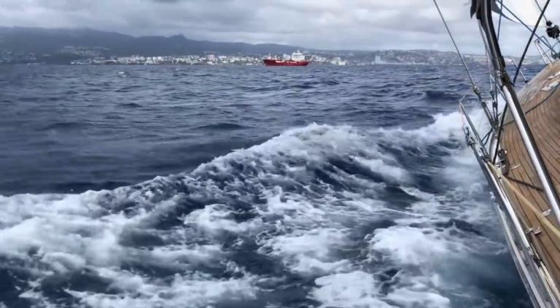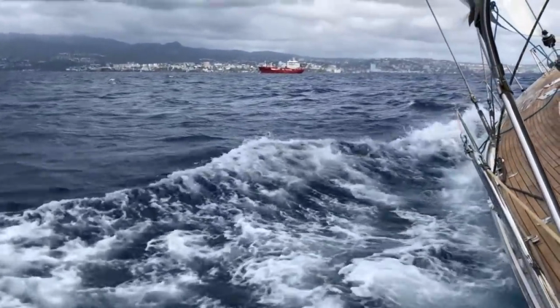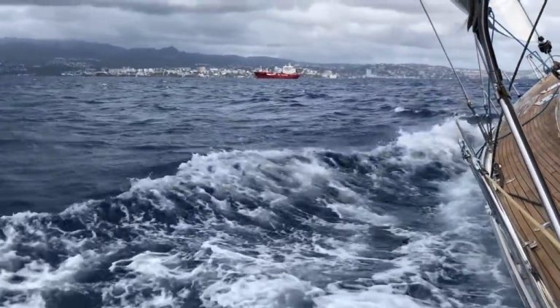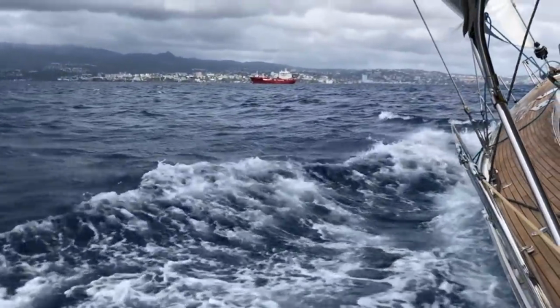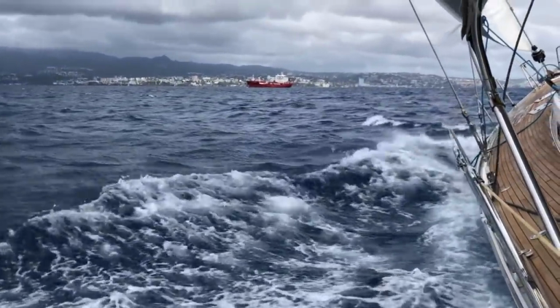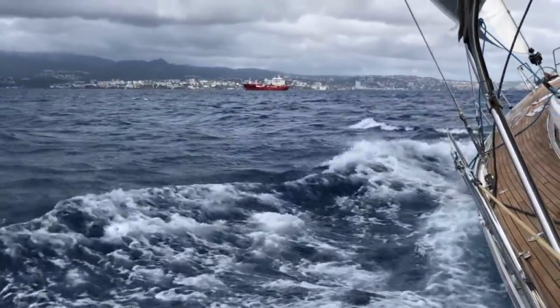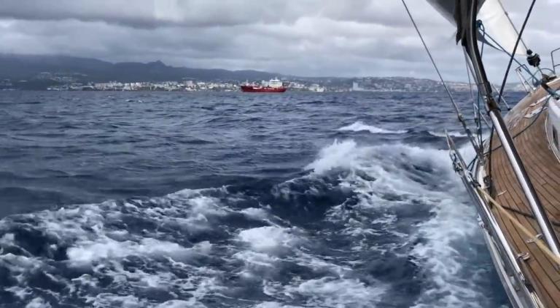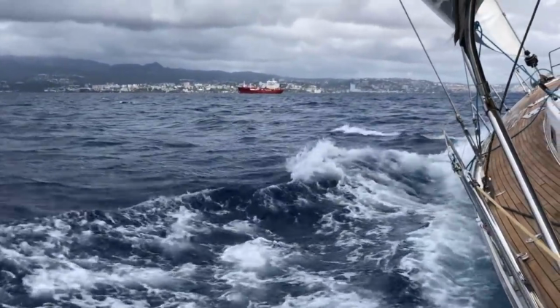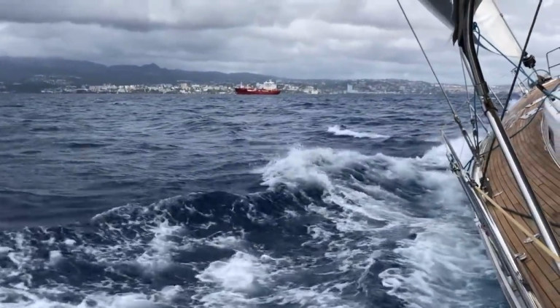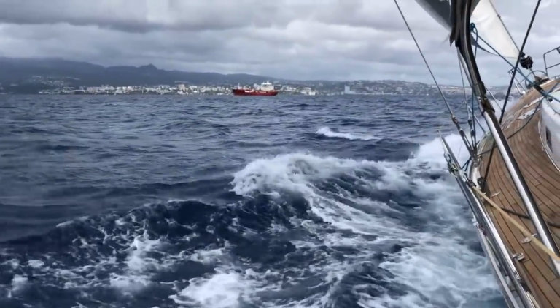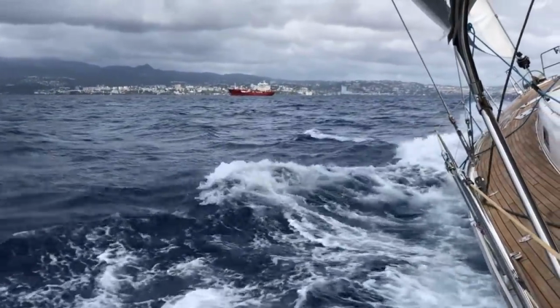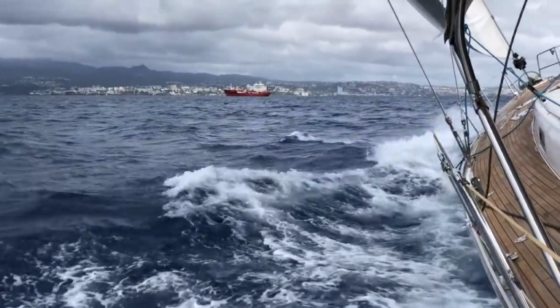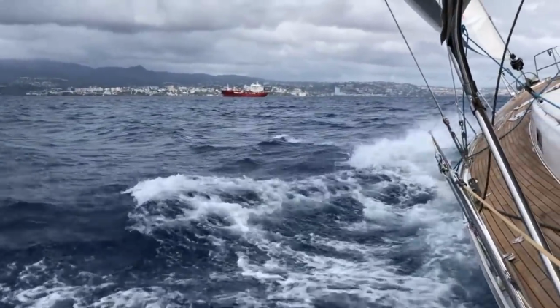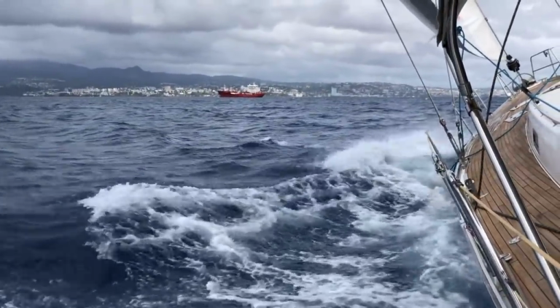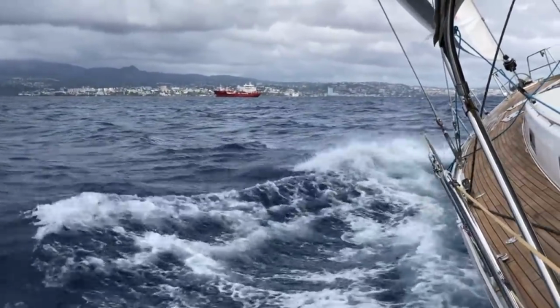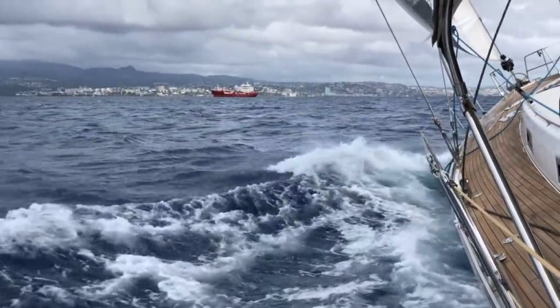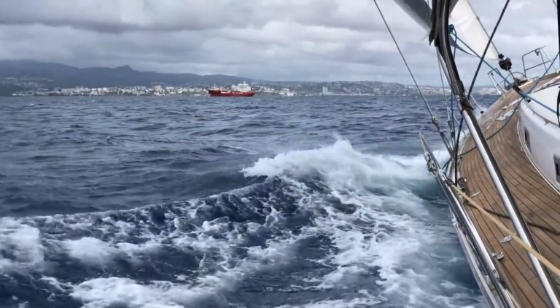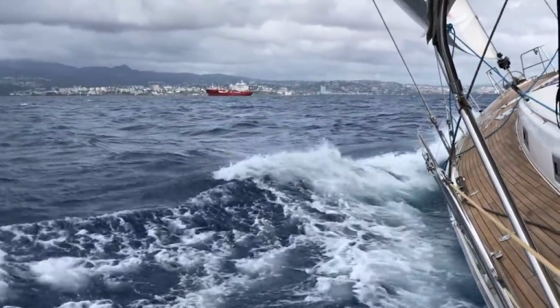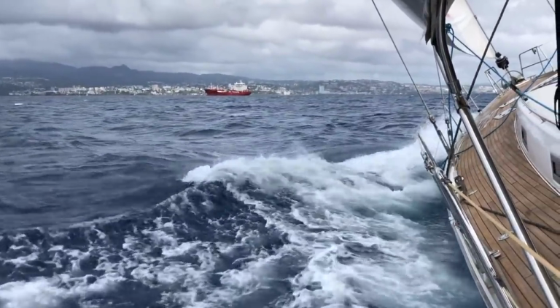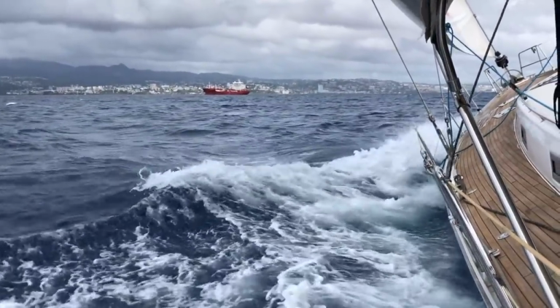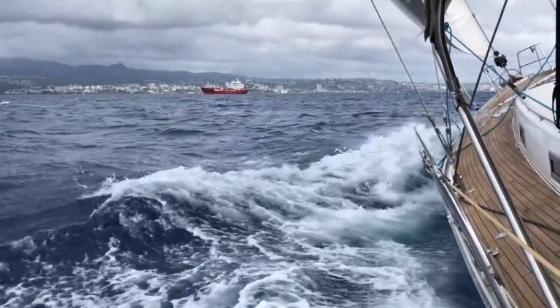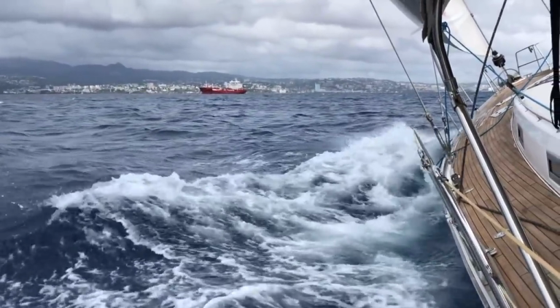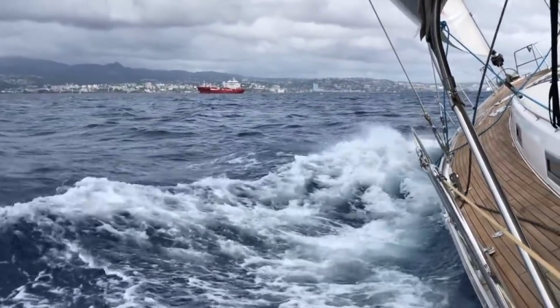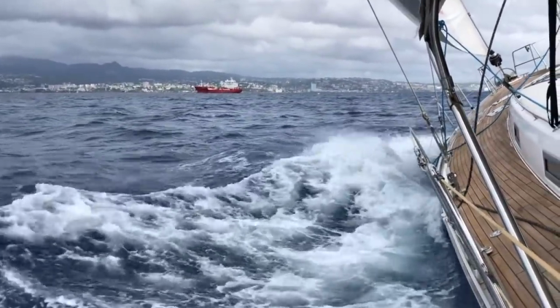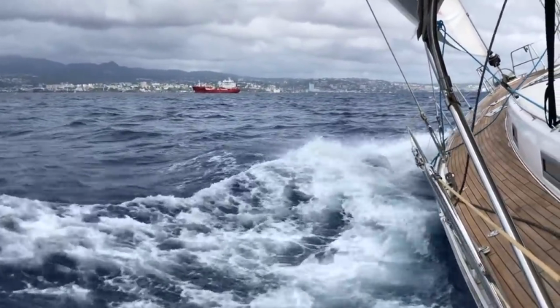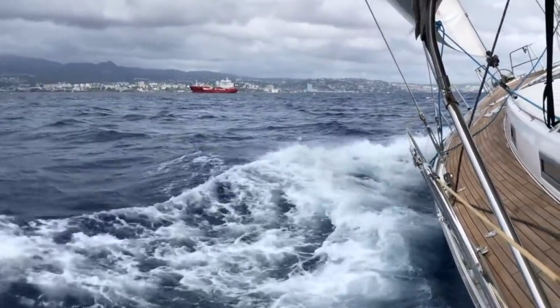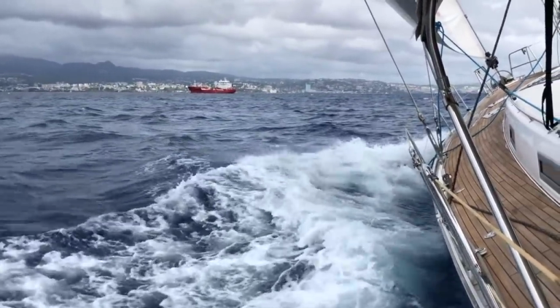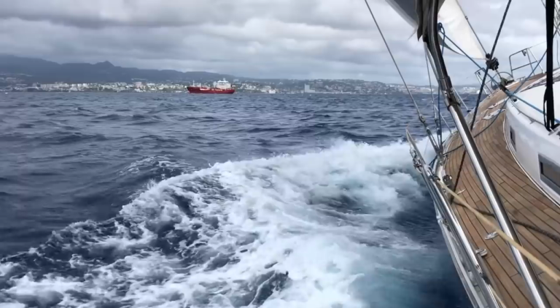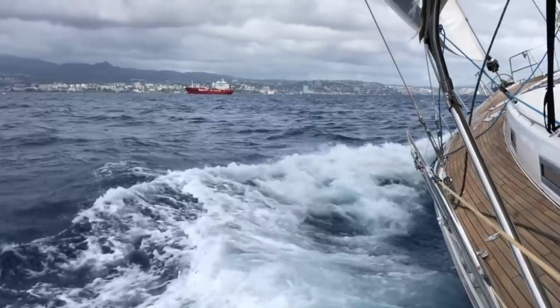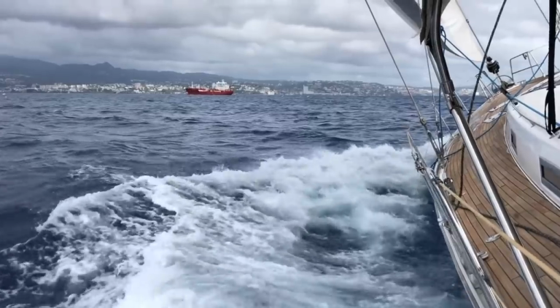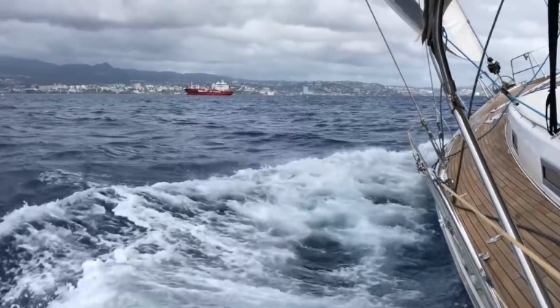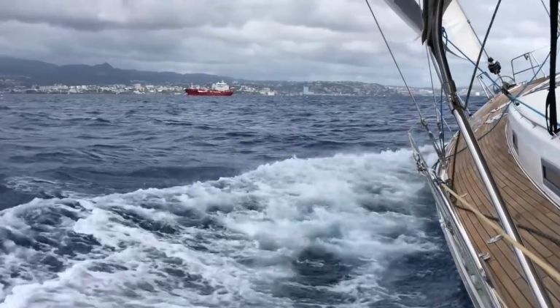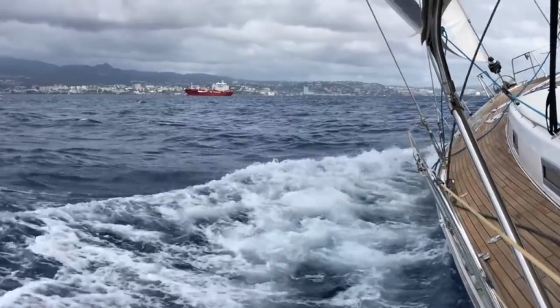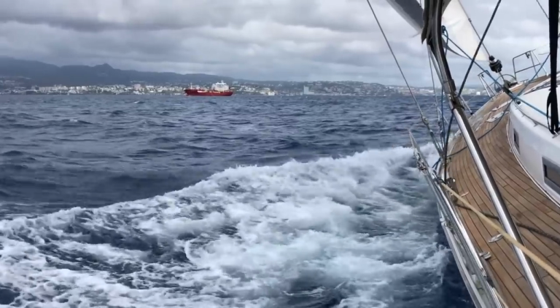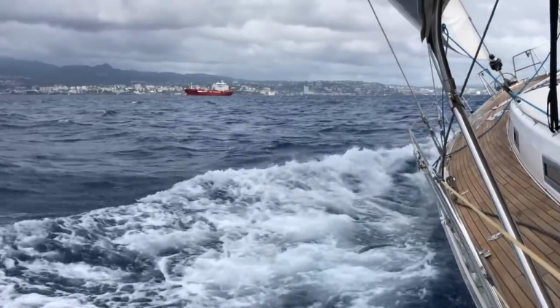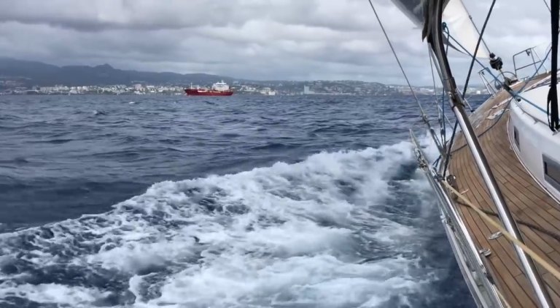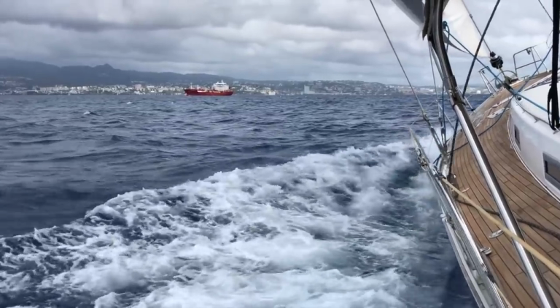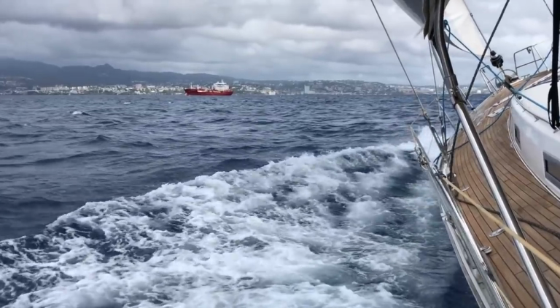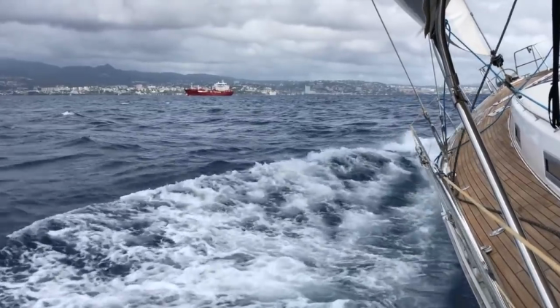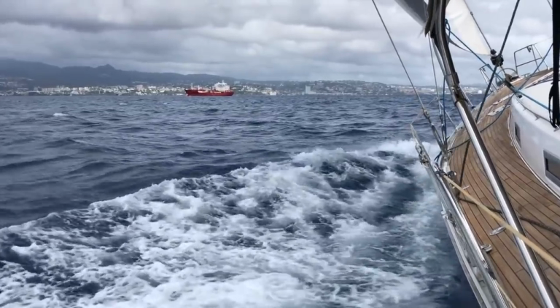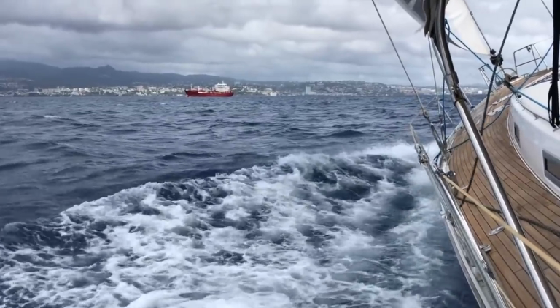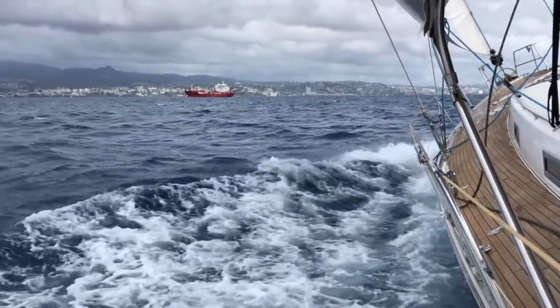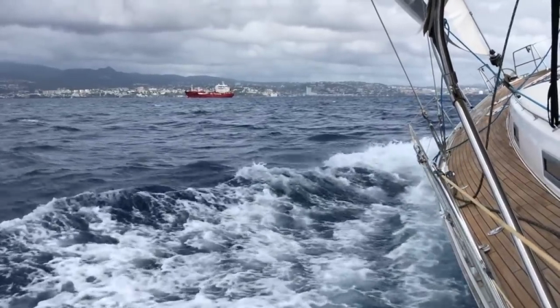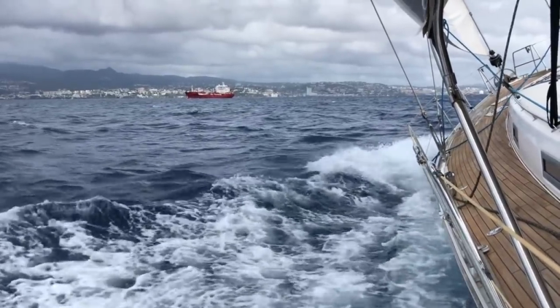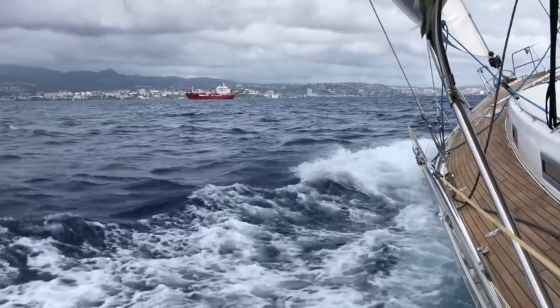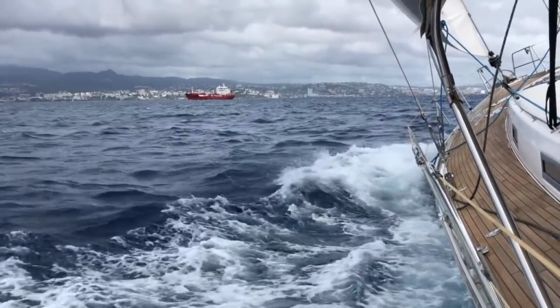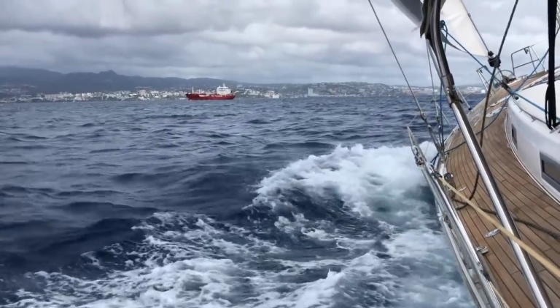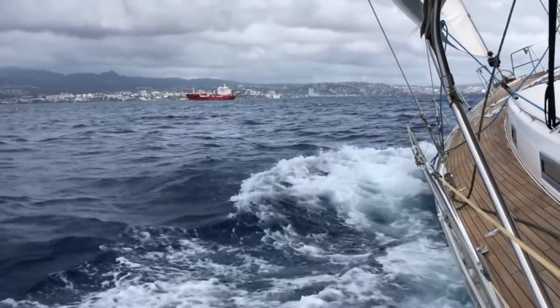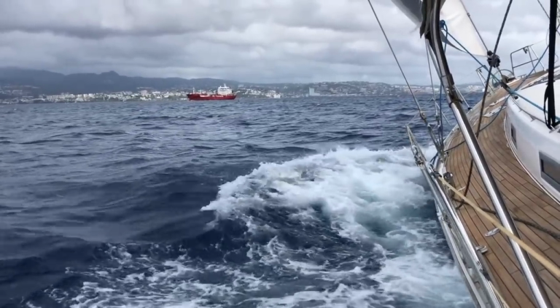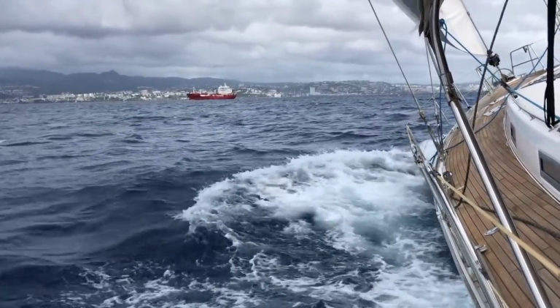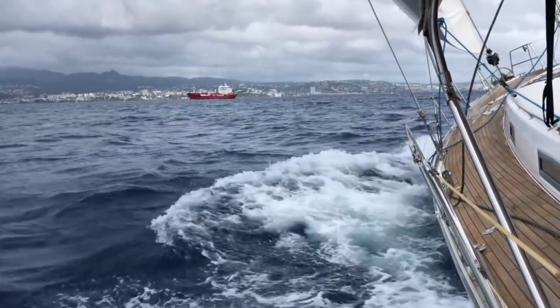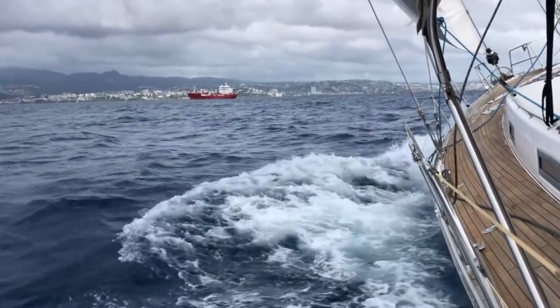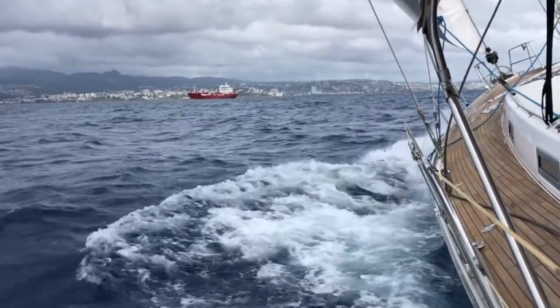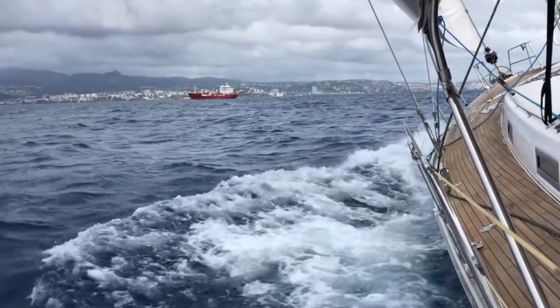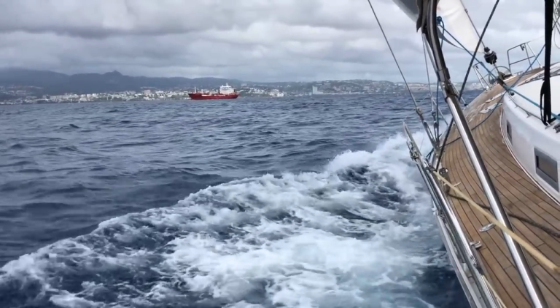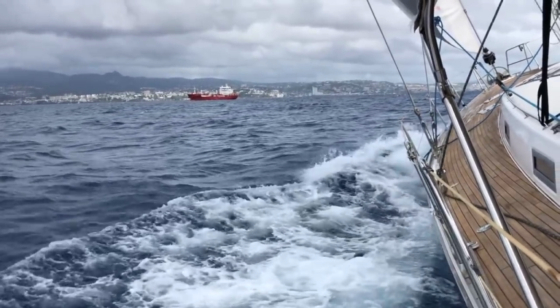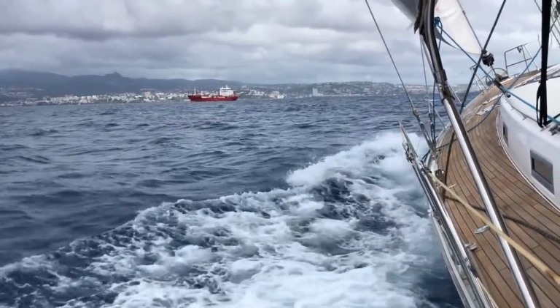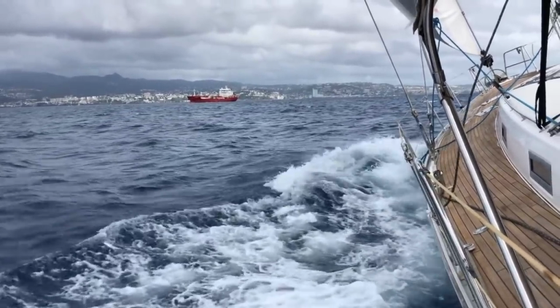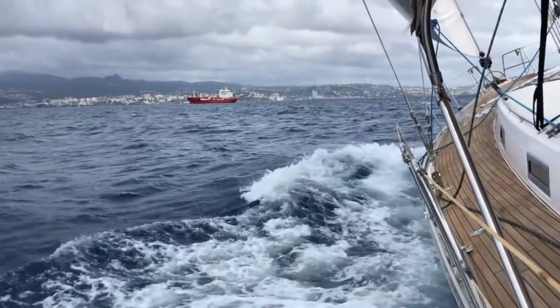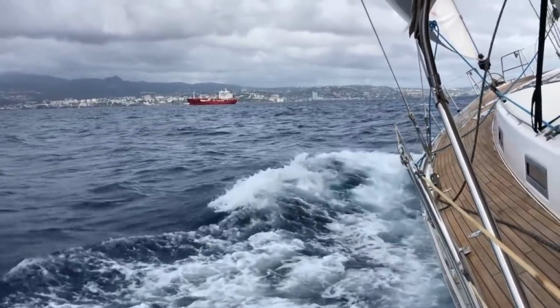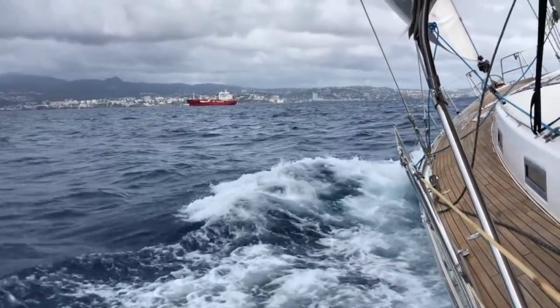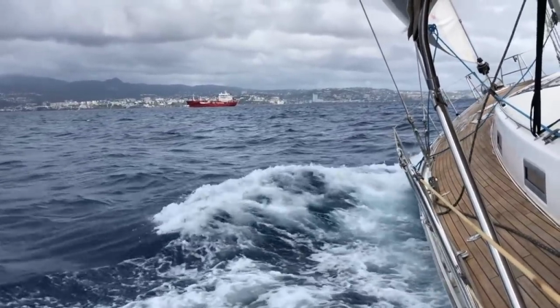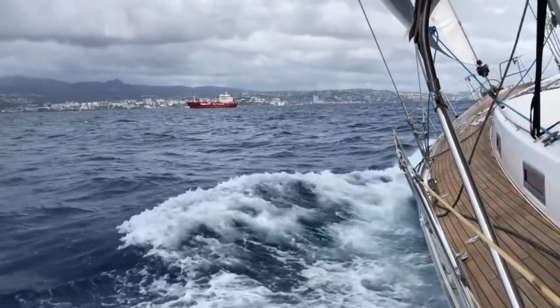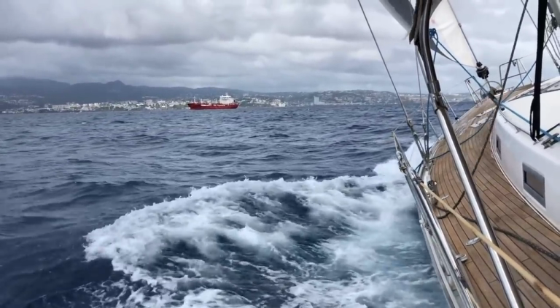Just as expected, we got really nice wind after rounding the point heading towards Fort de France.